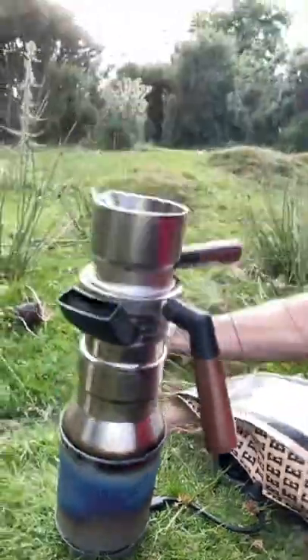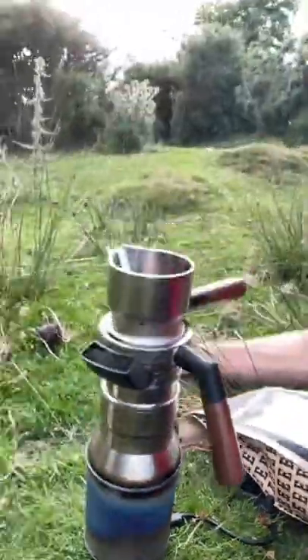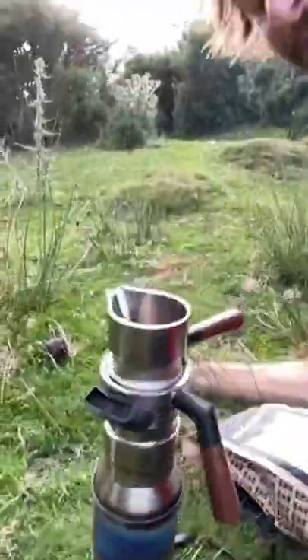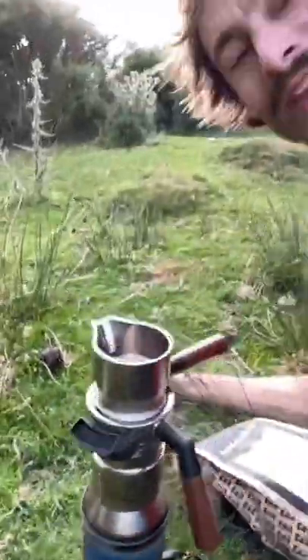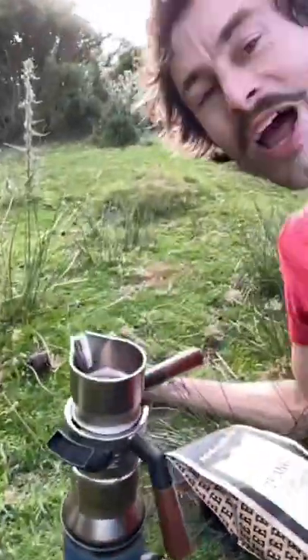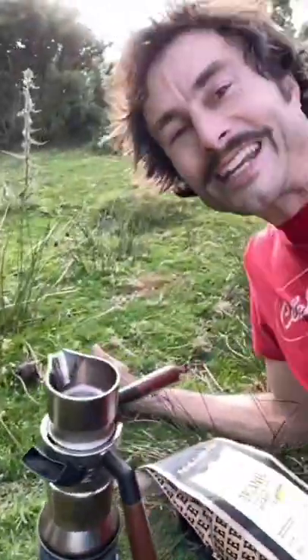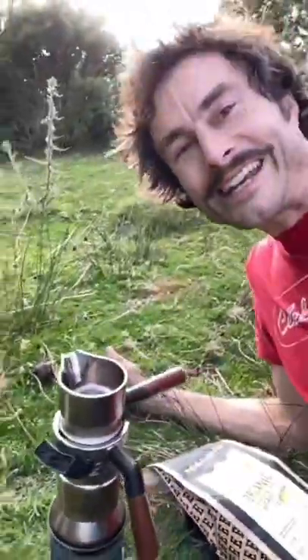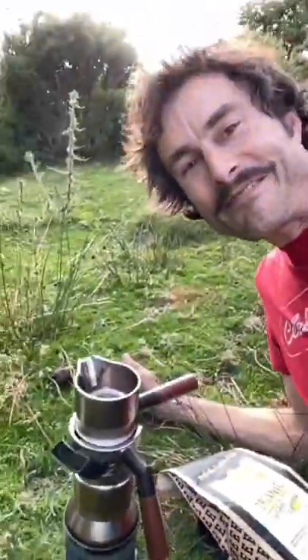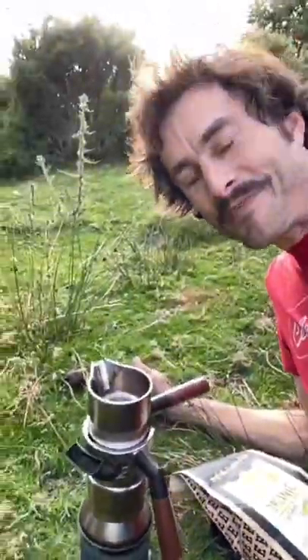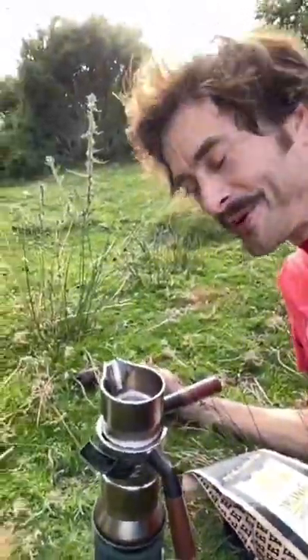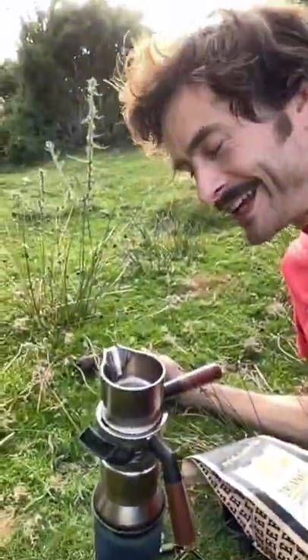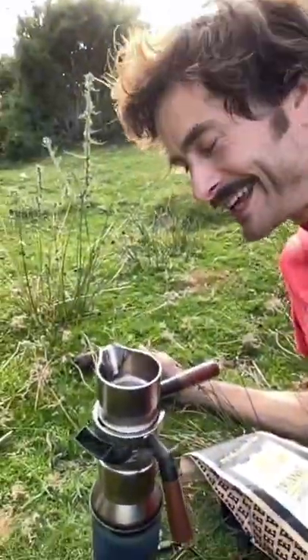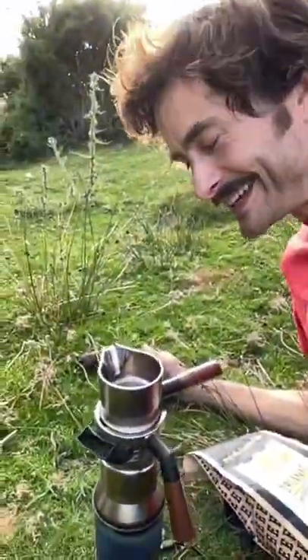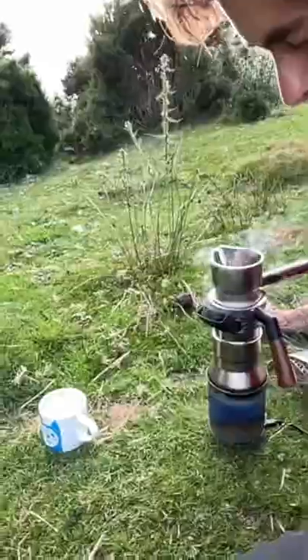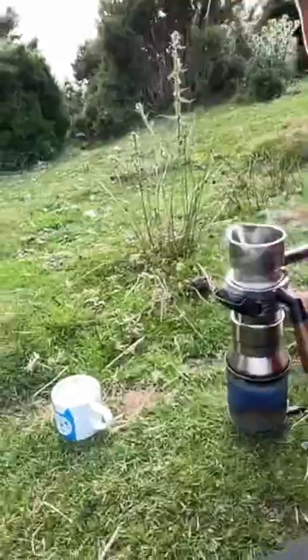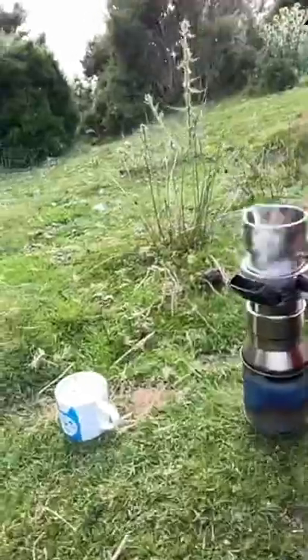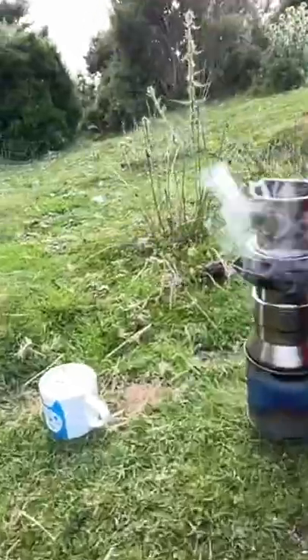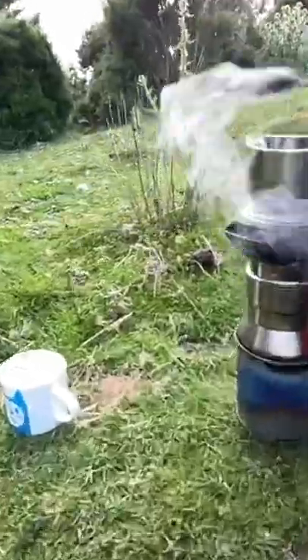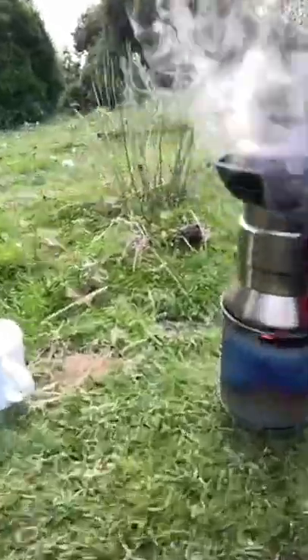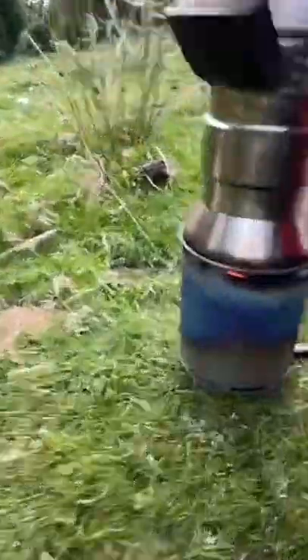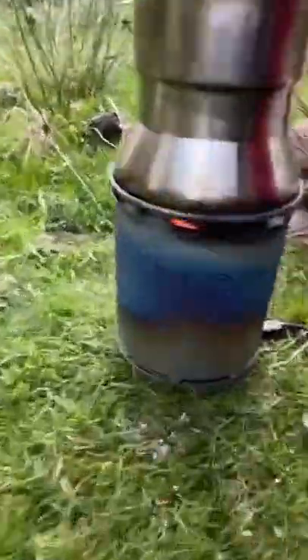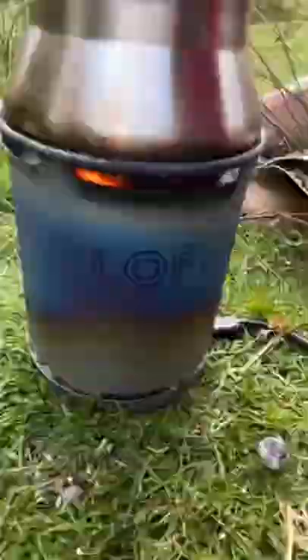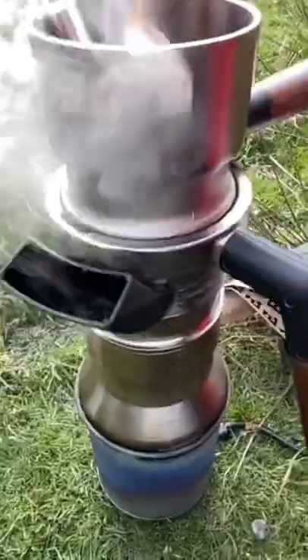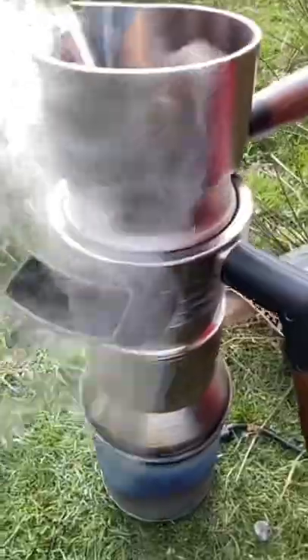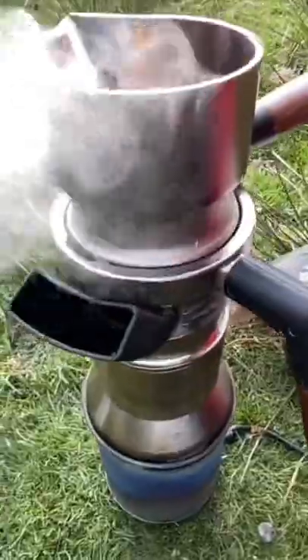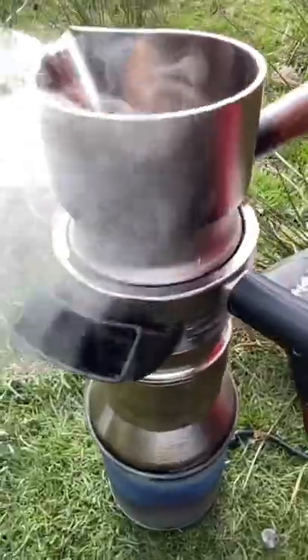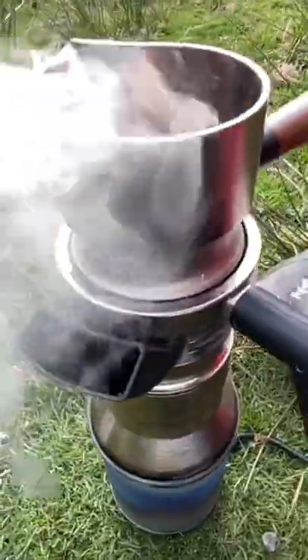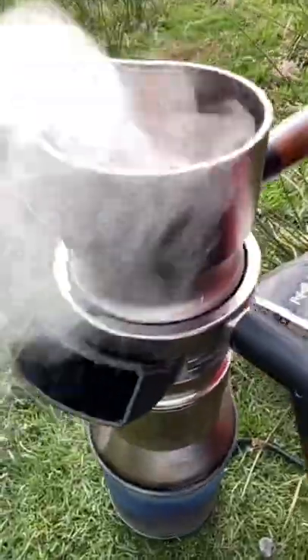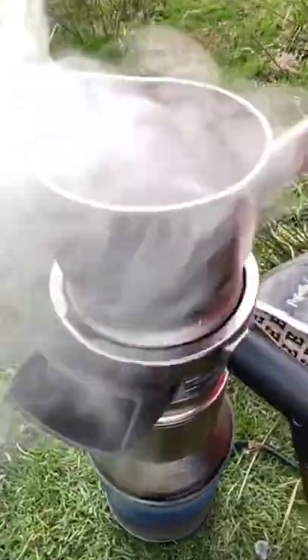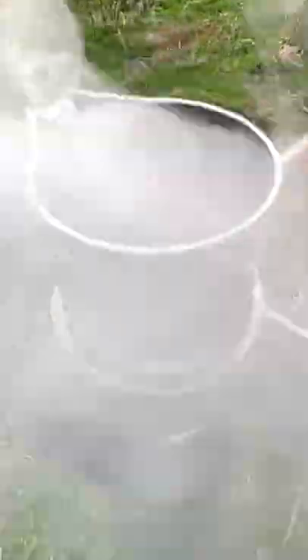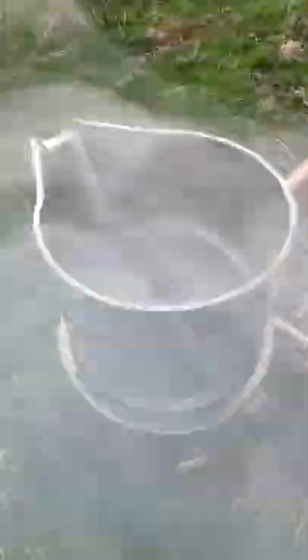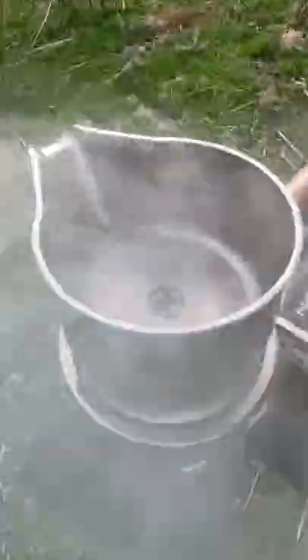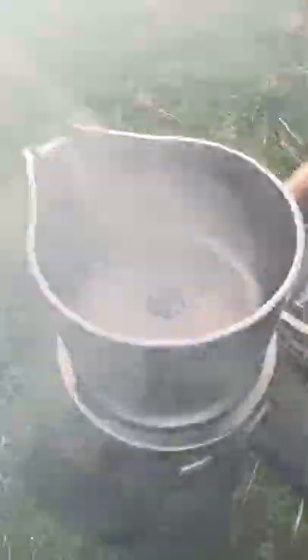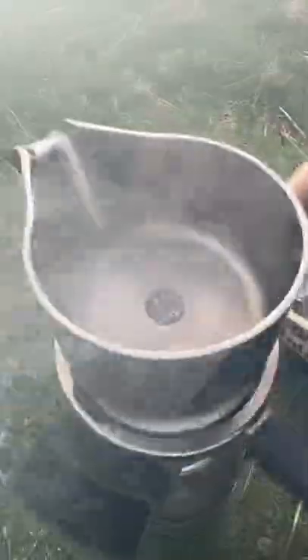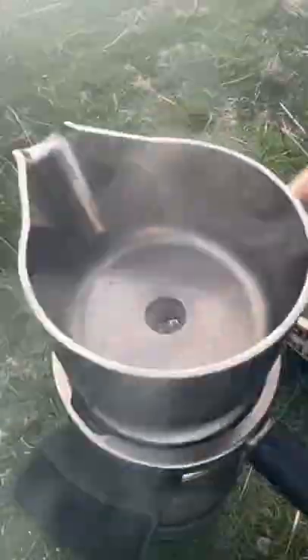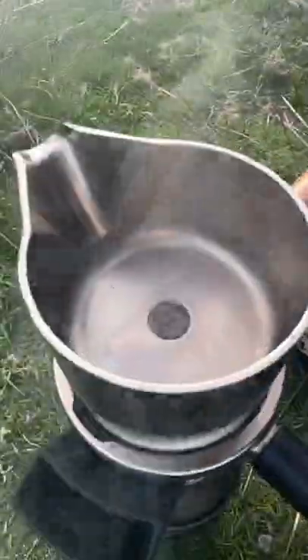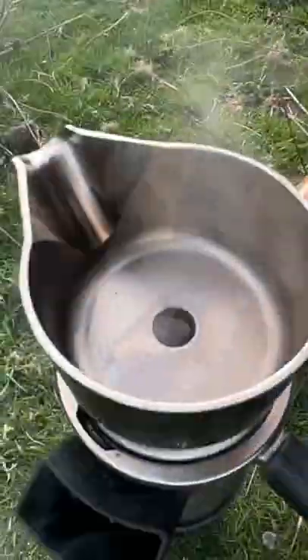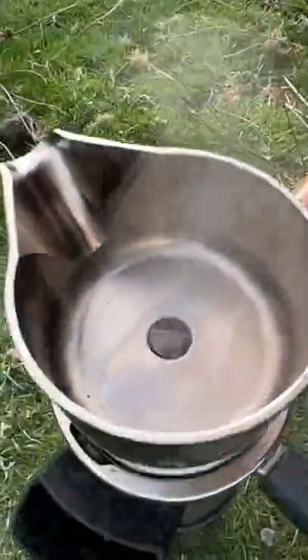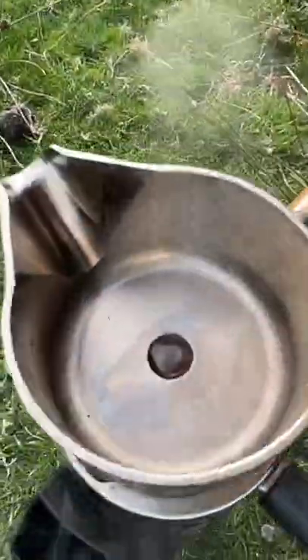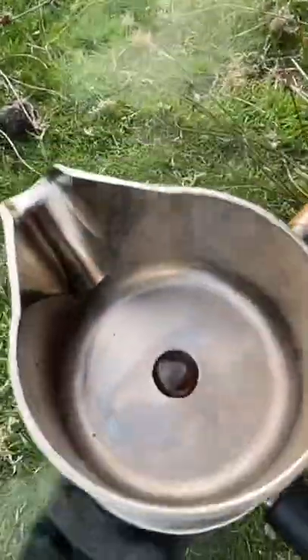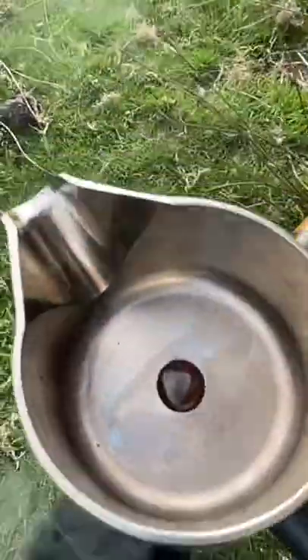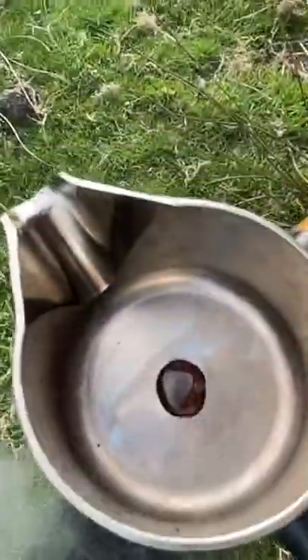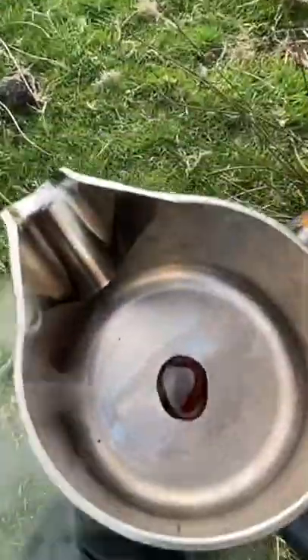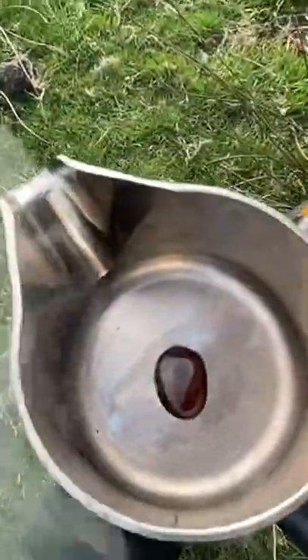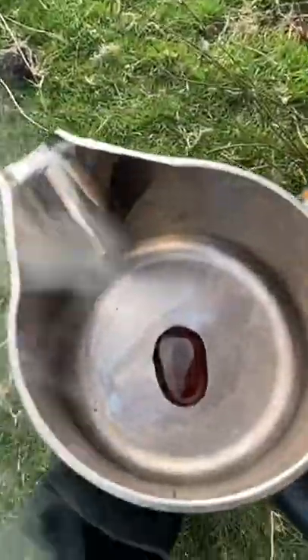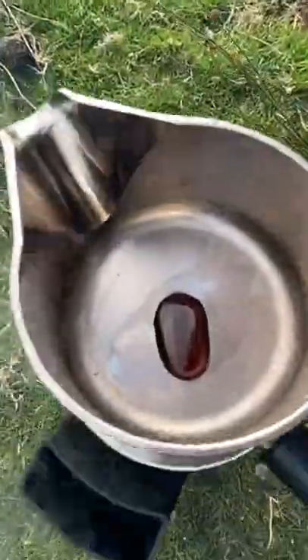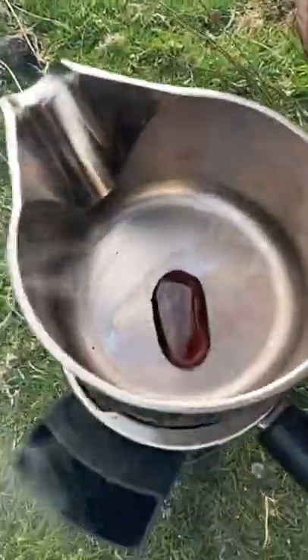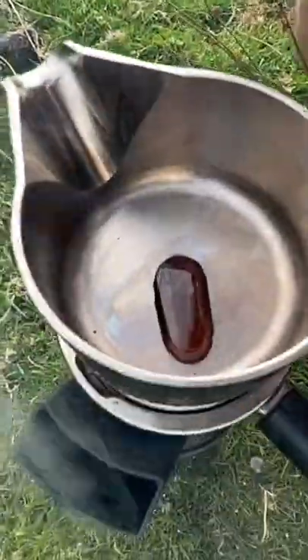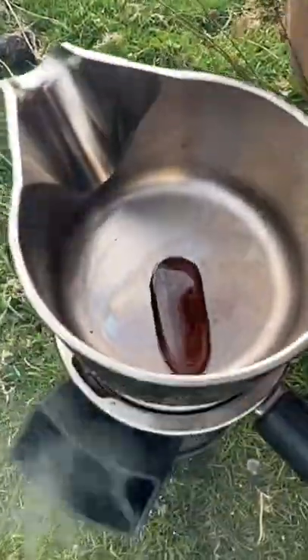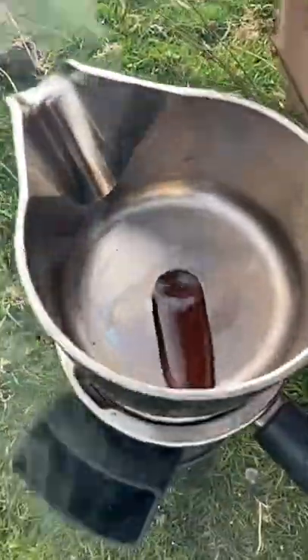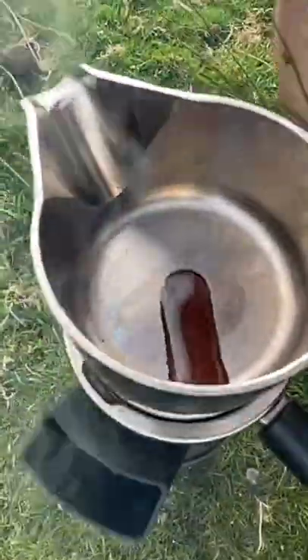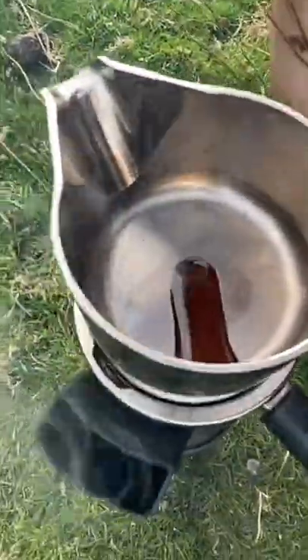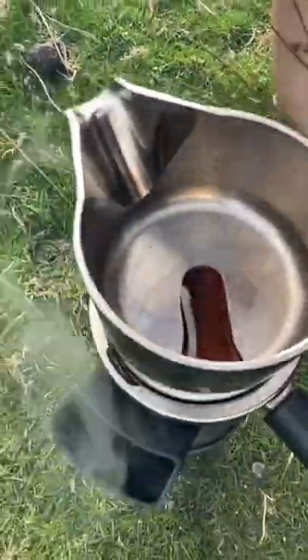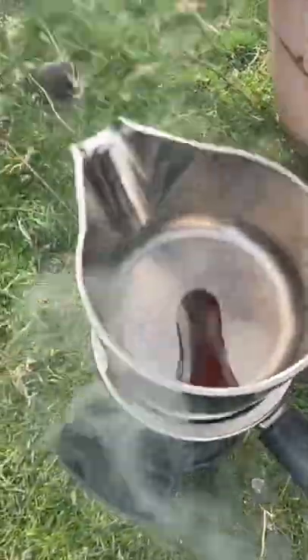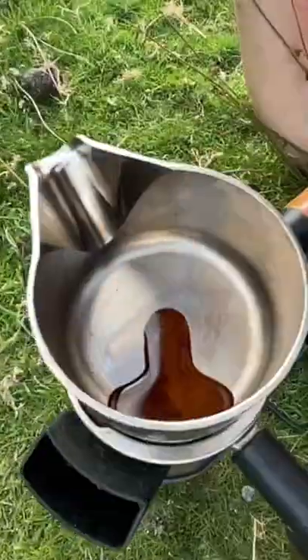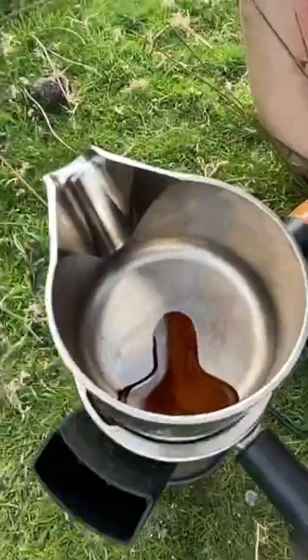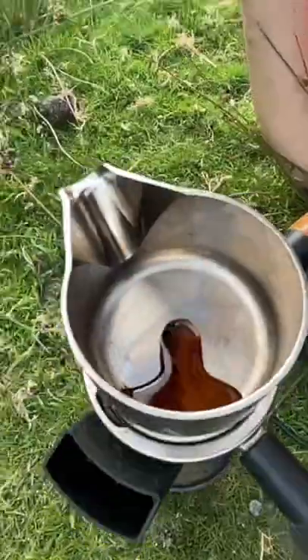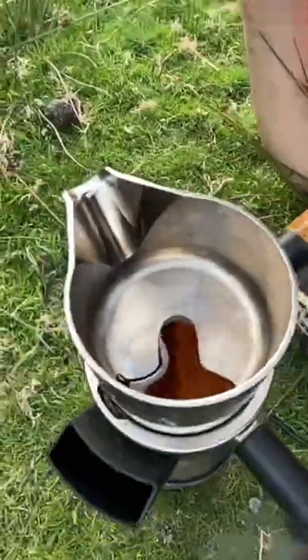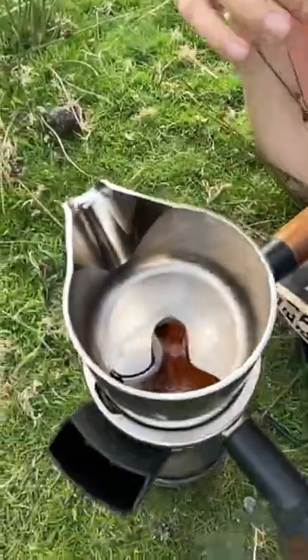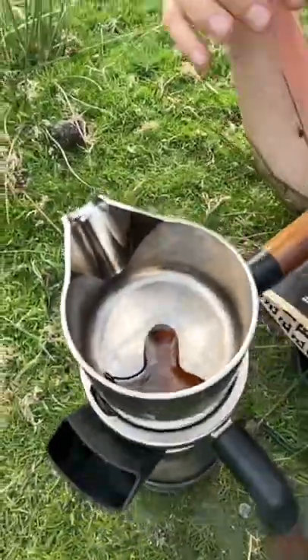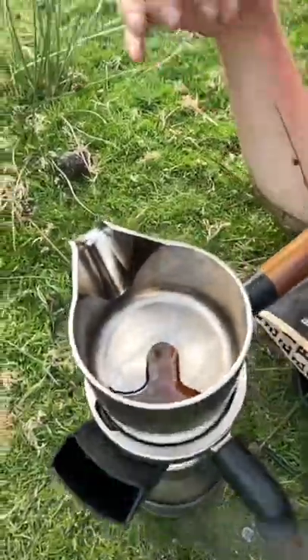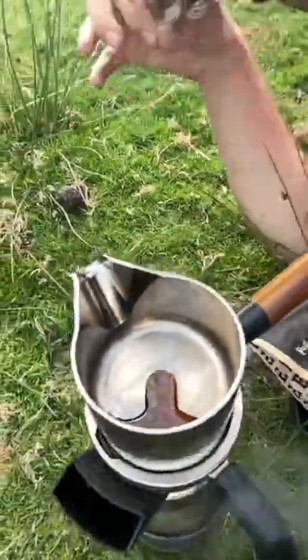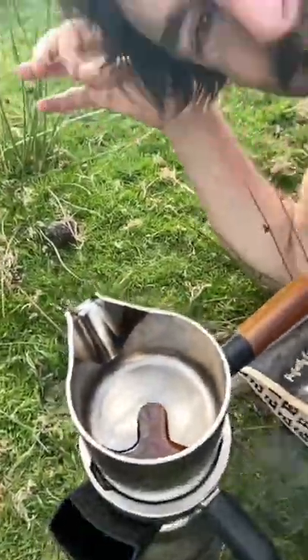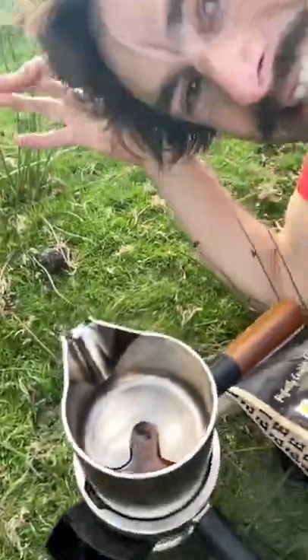I can hear it boiling — it's bubbling! Yes. Sheep poop espresso.